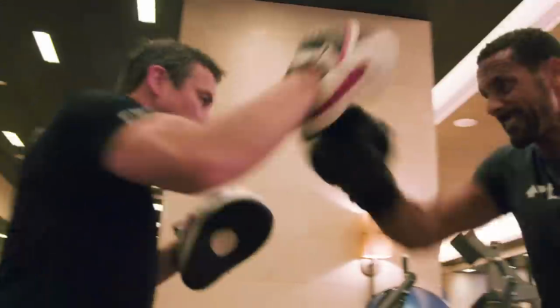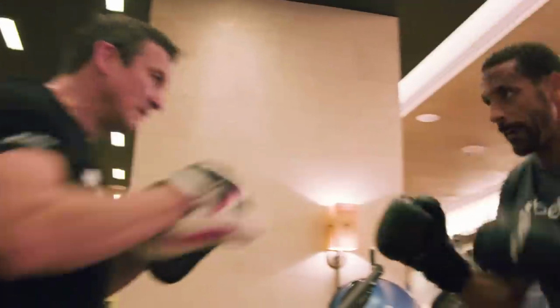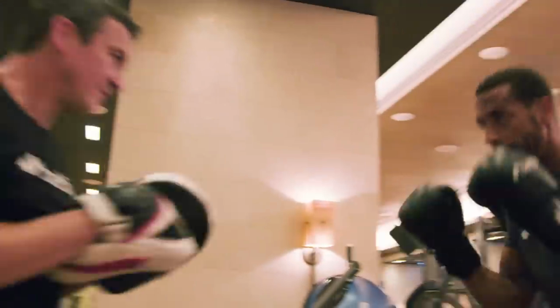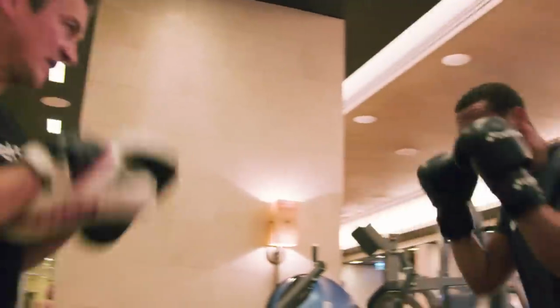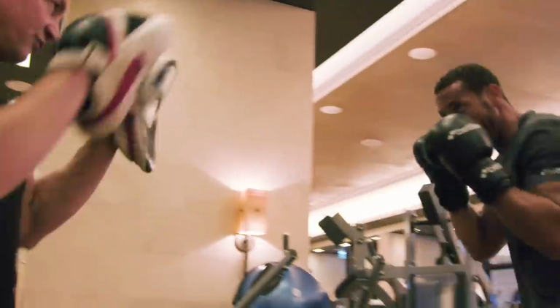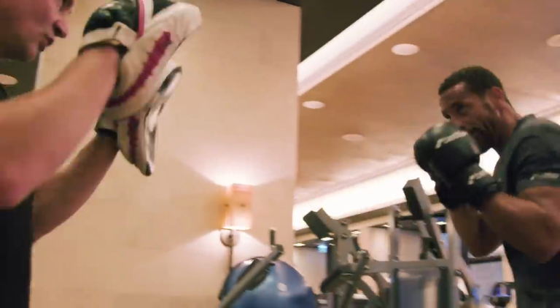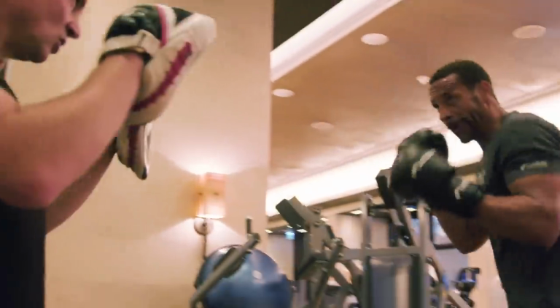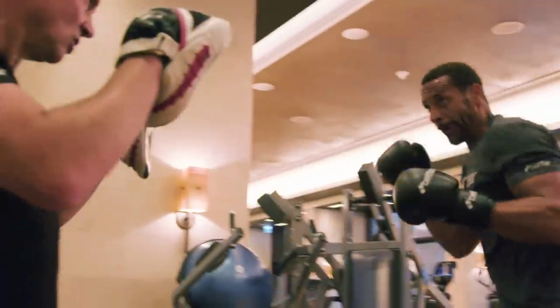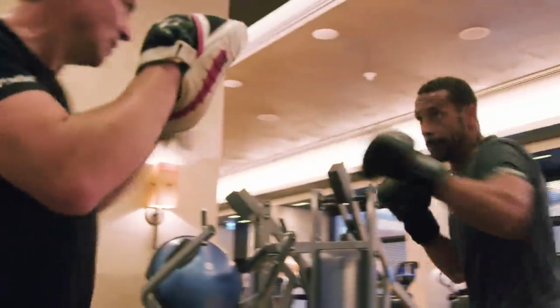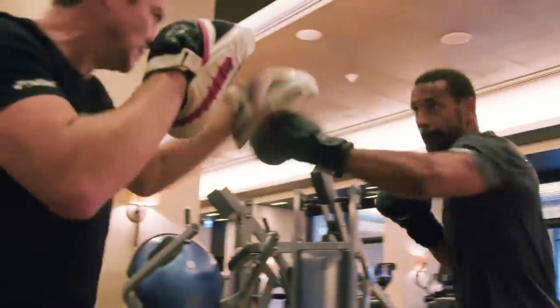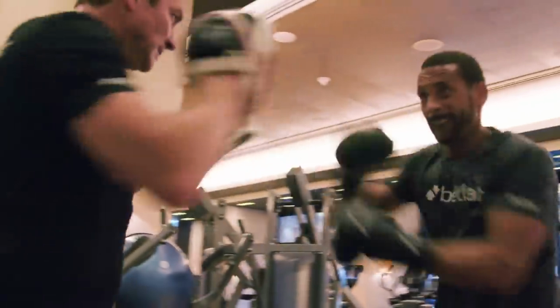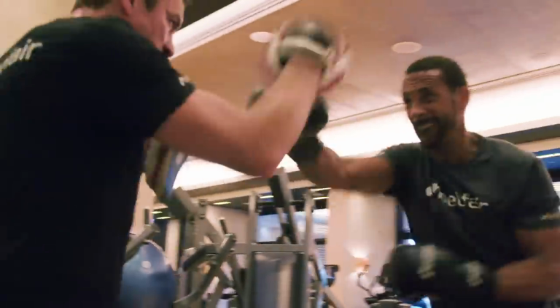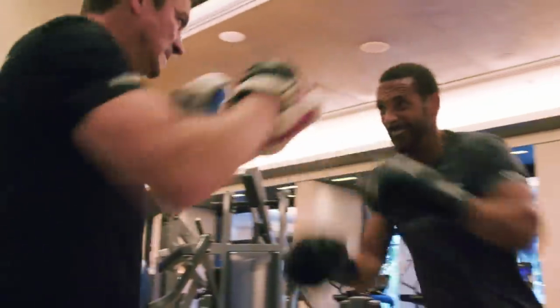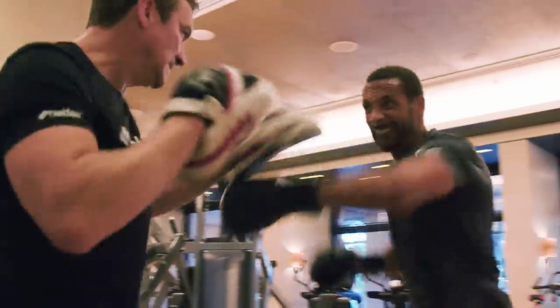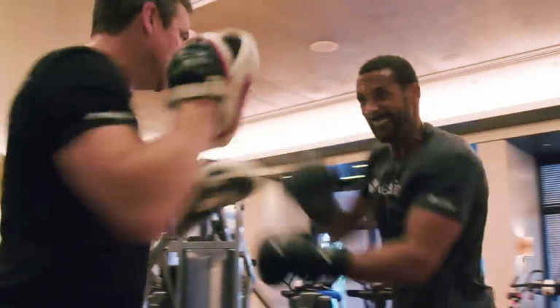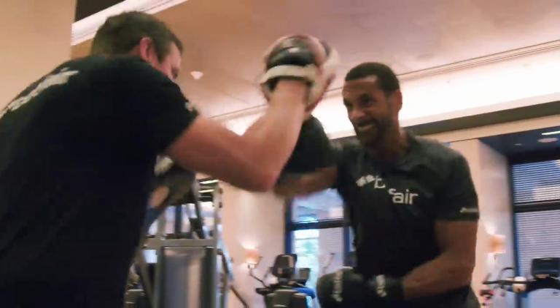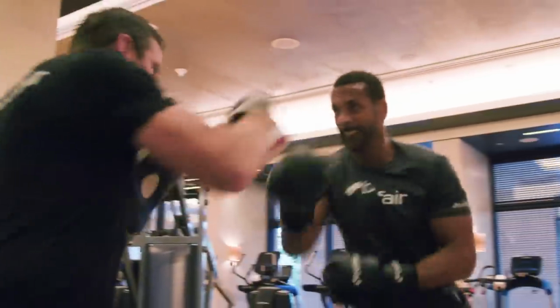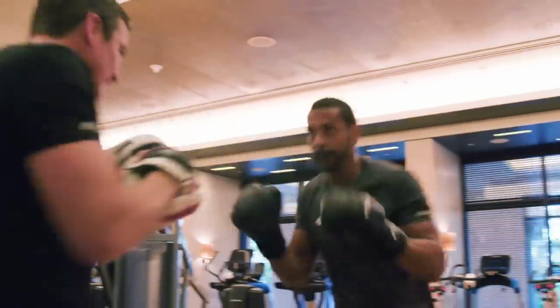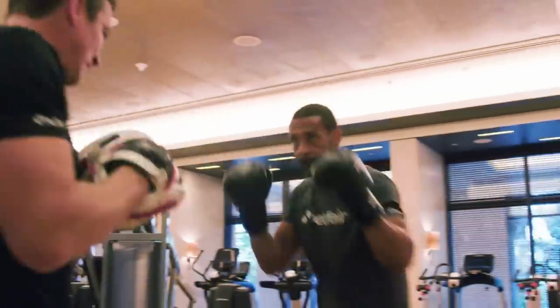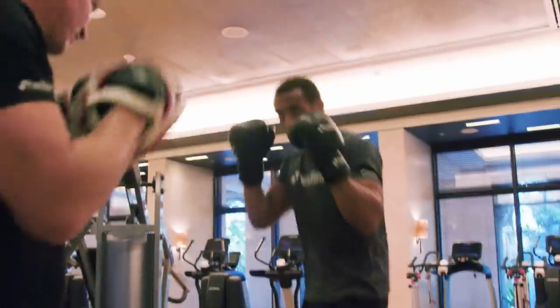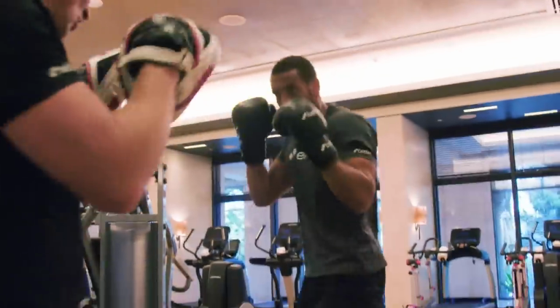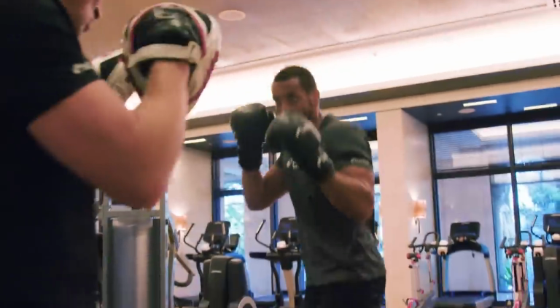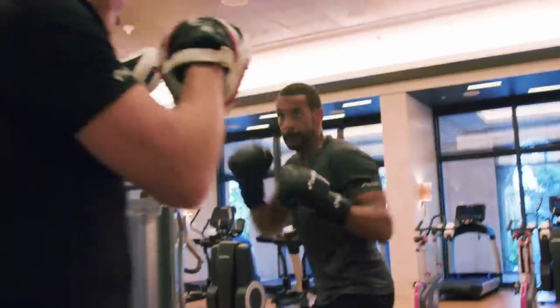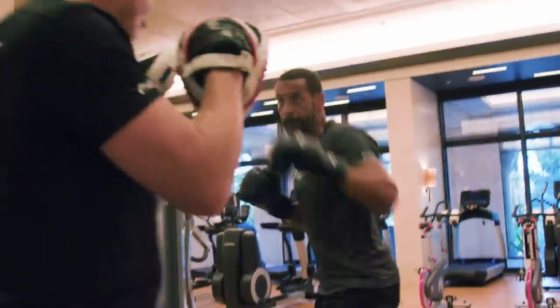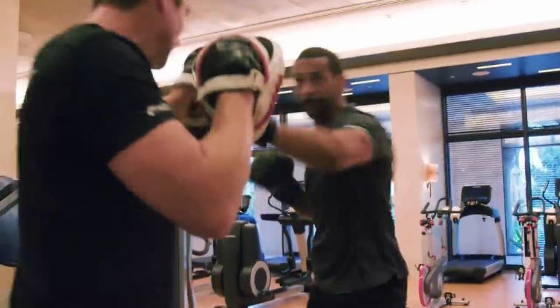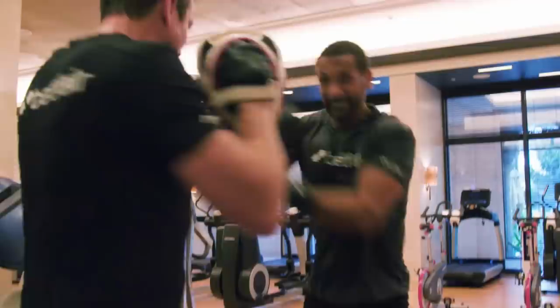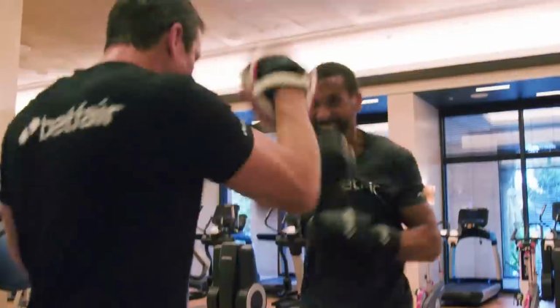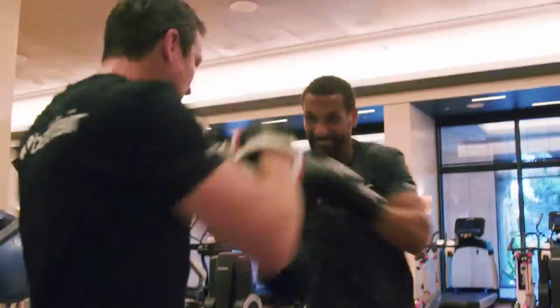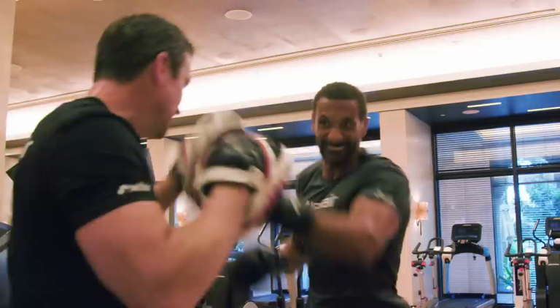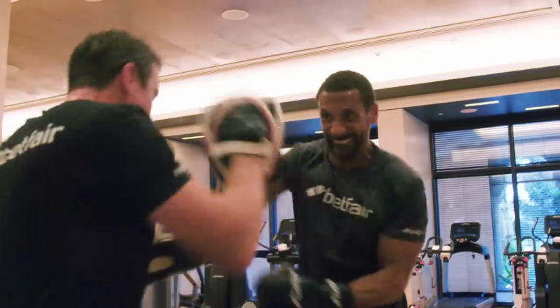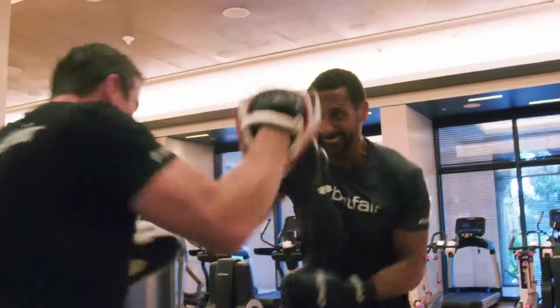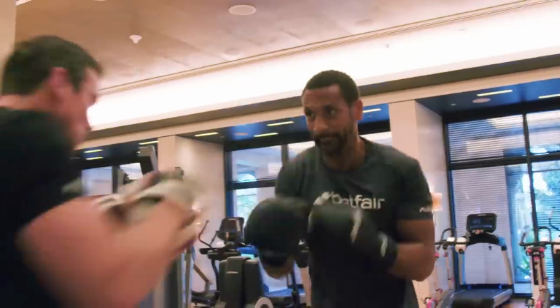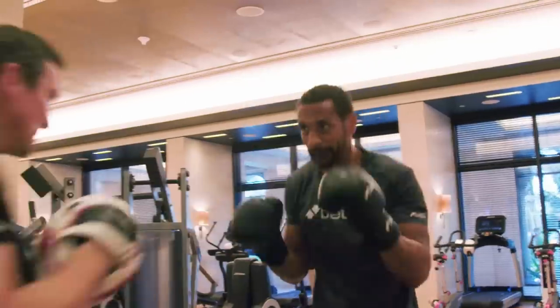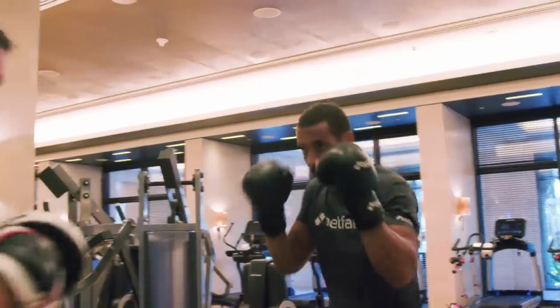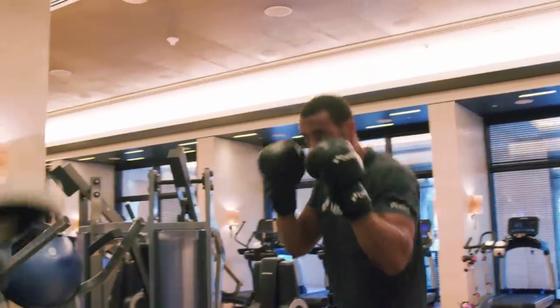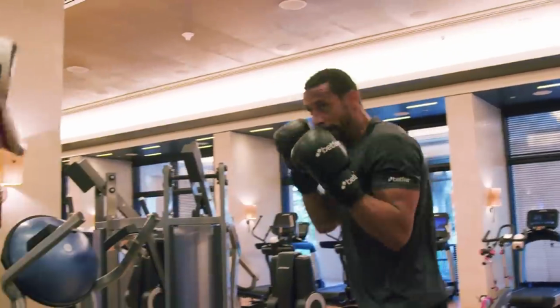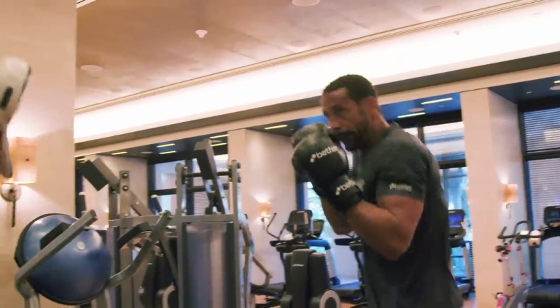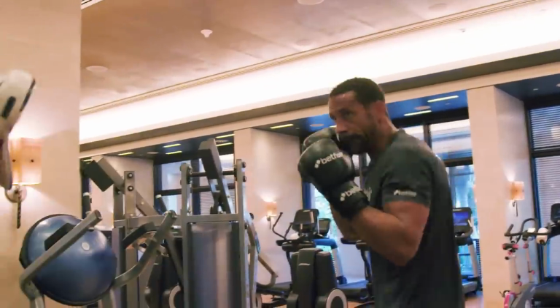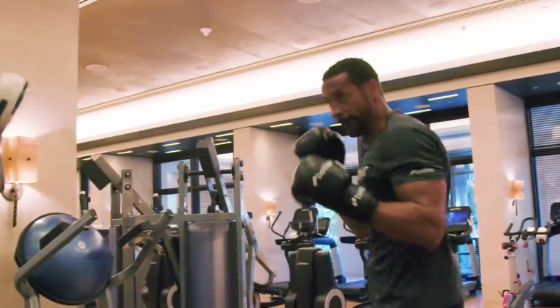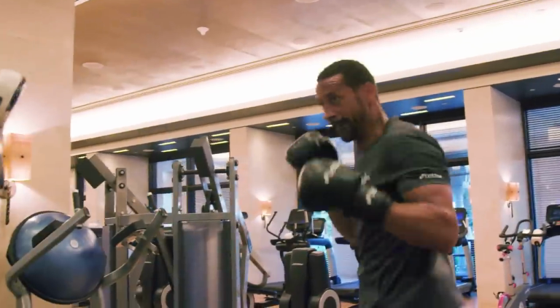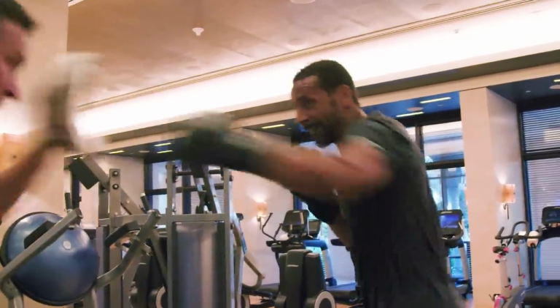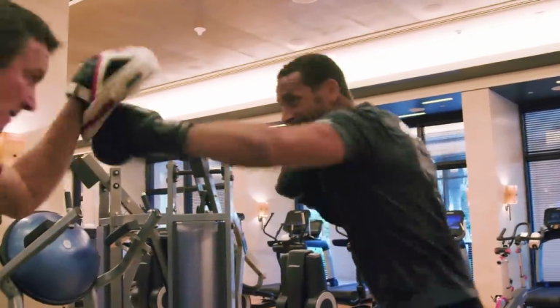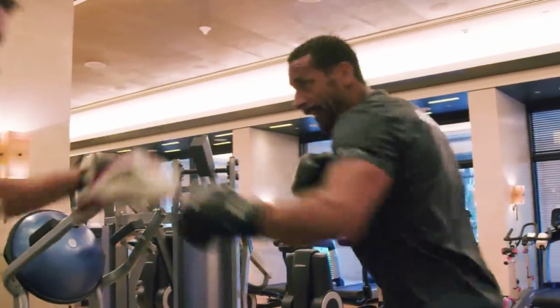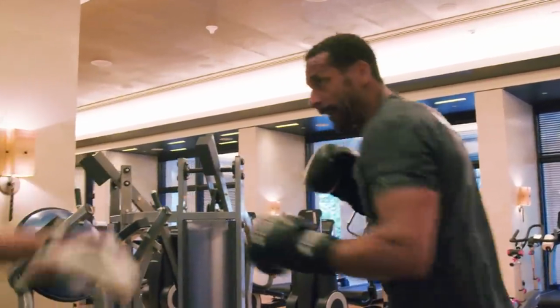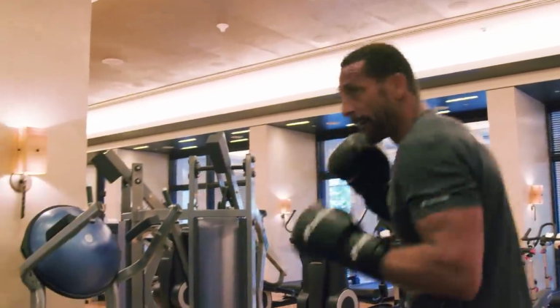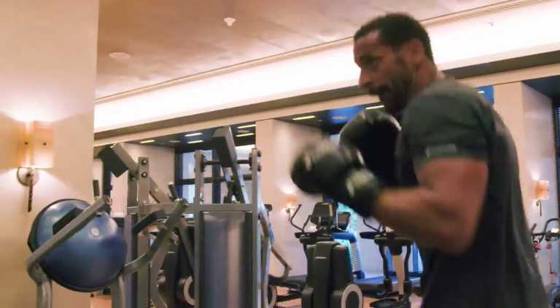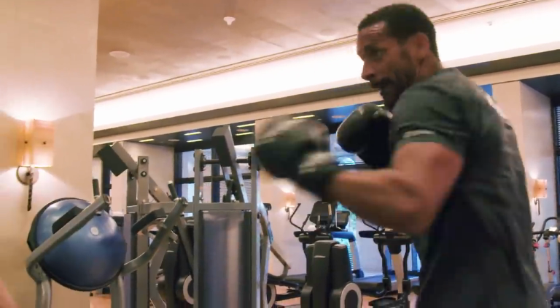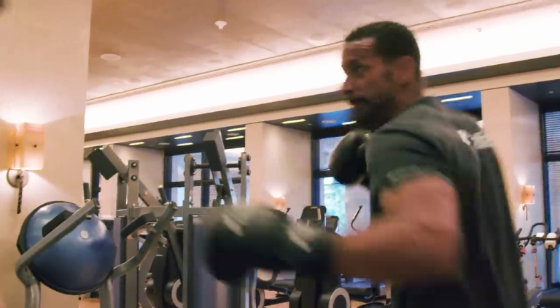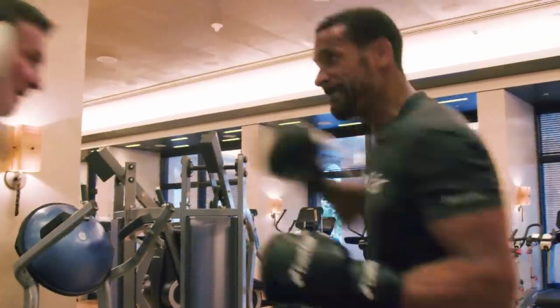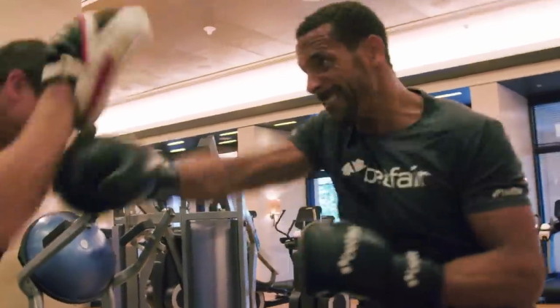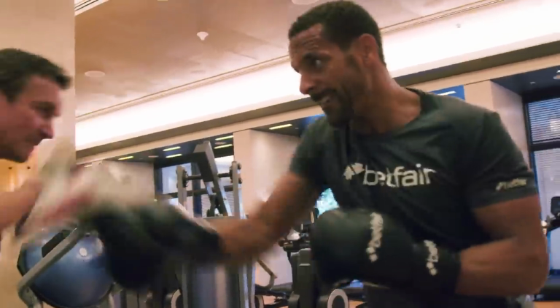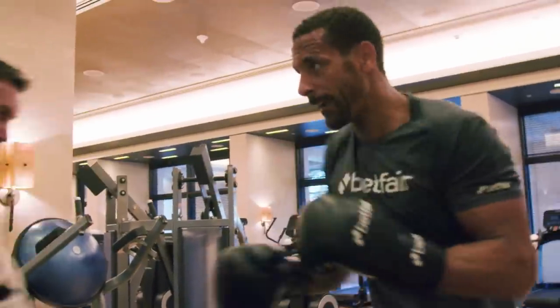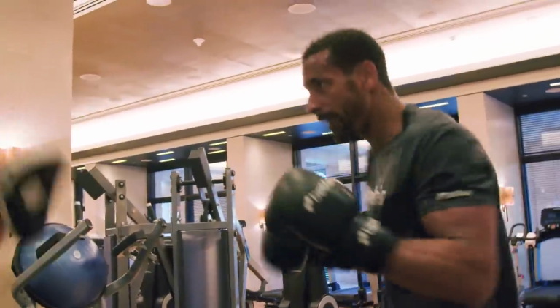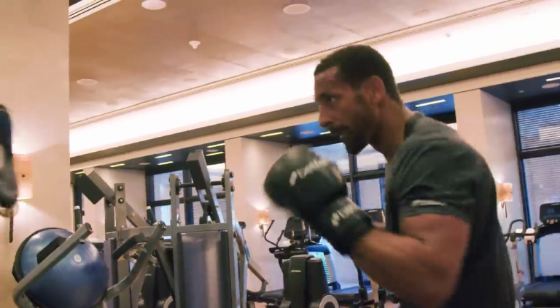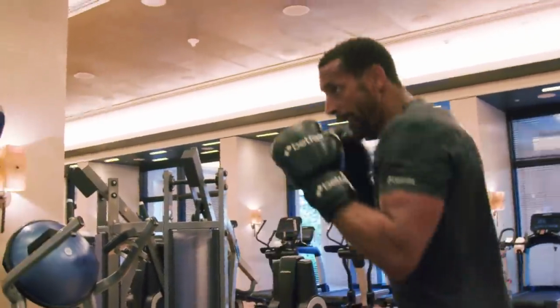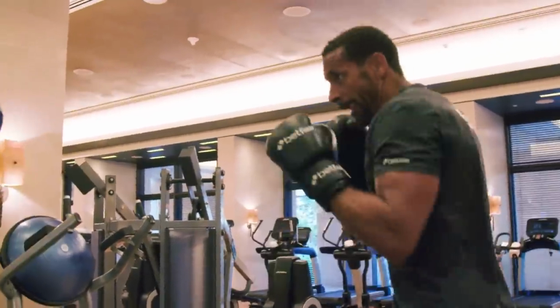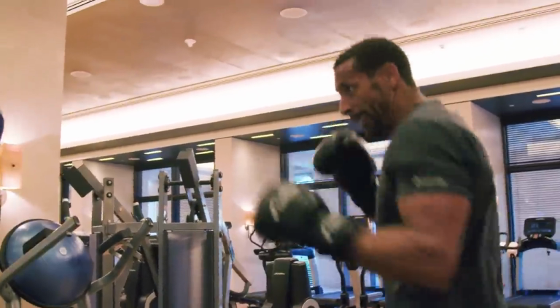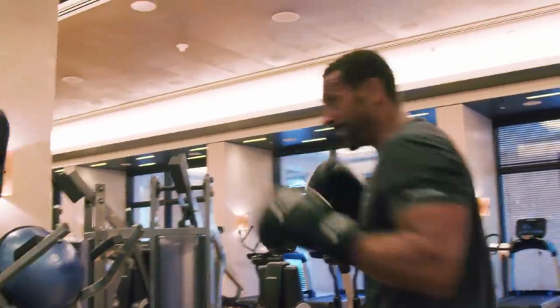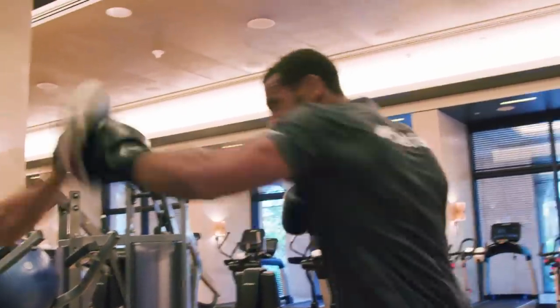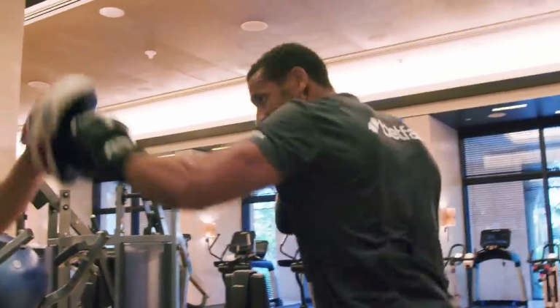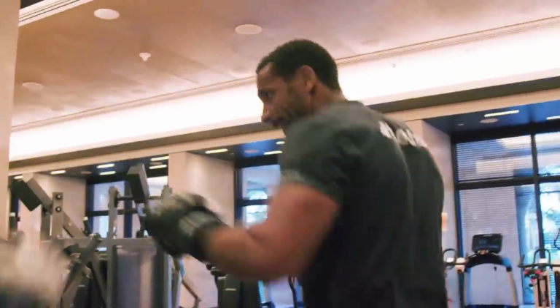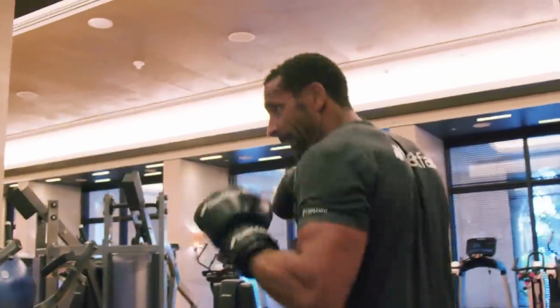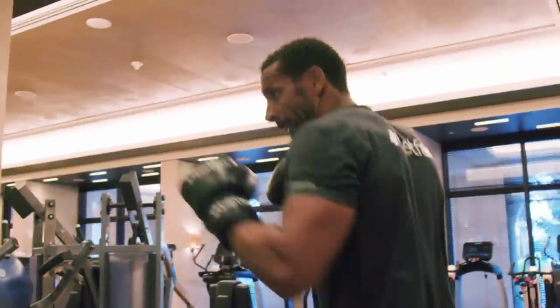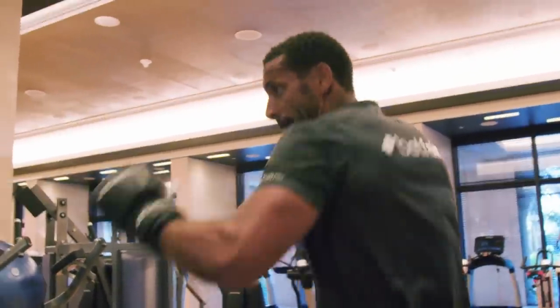Fast four. Fast four. Good lad. Jab — there. And again, there.